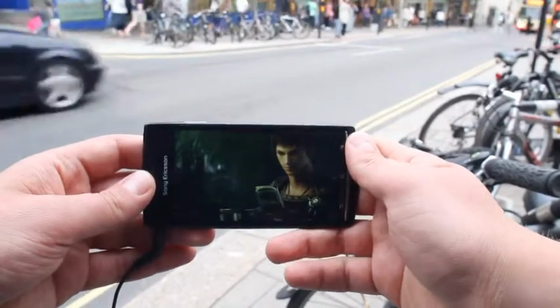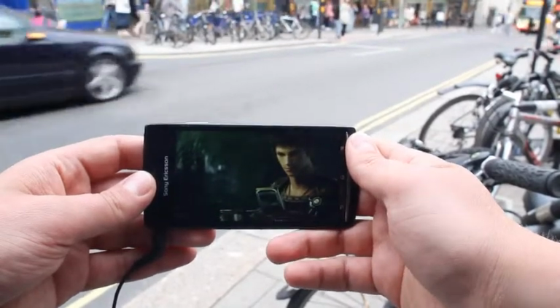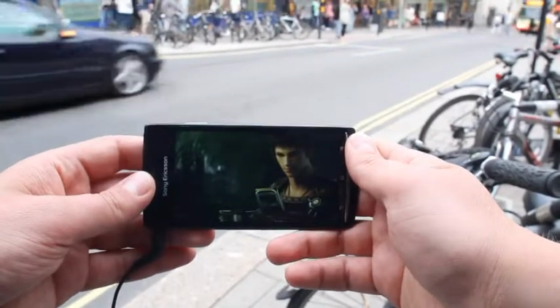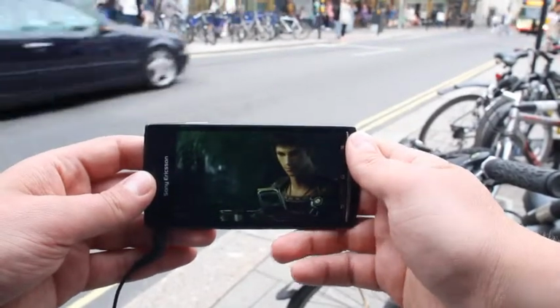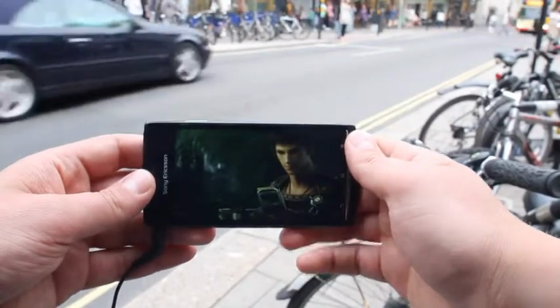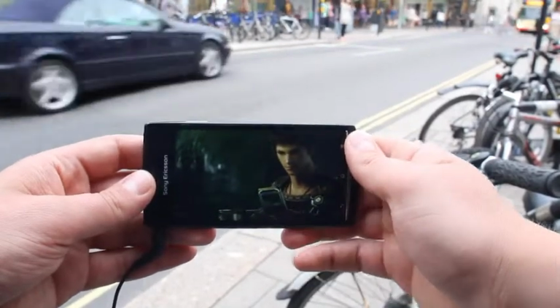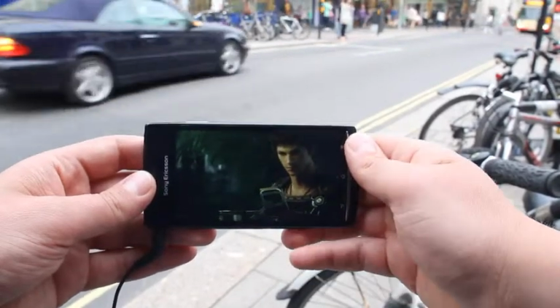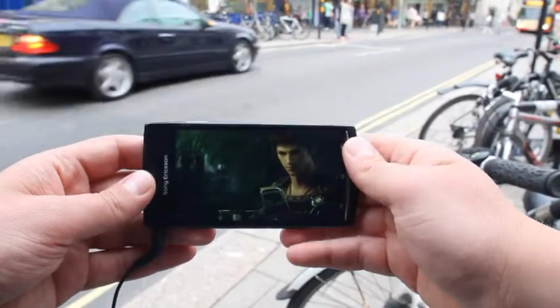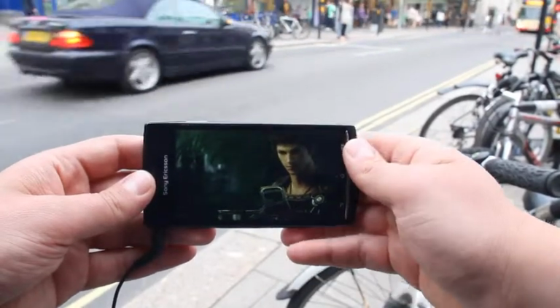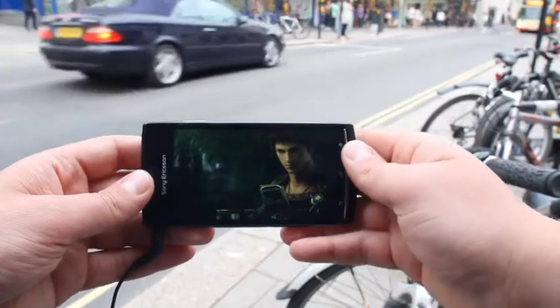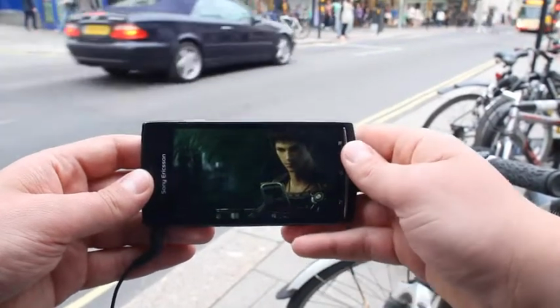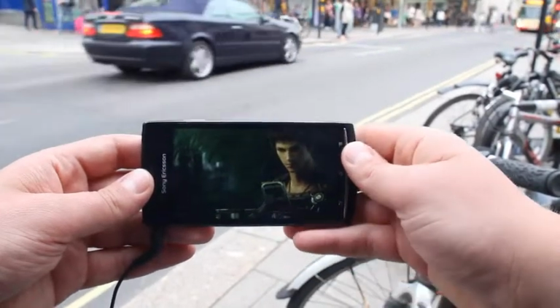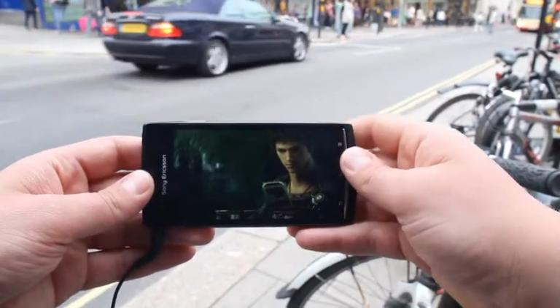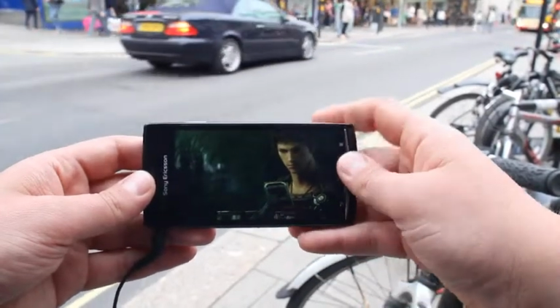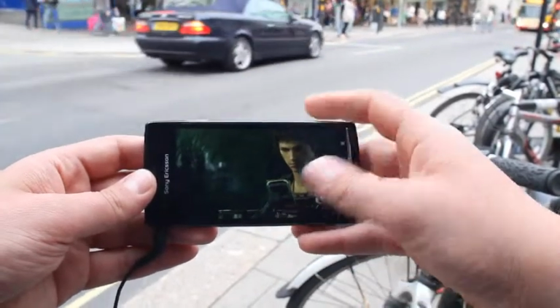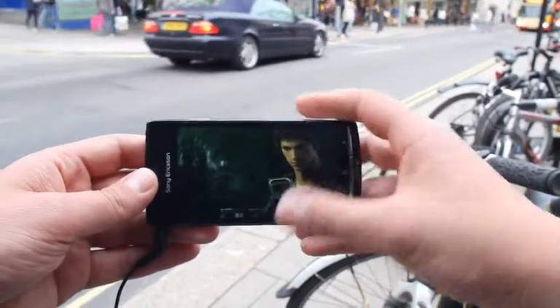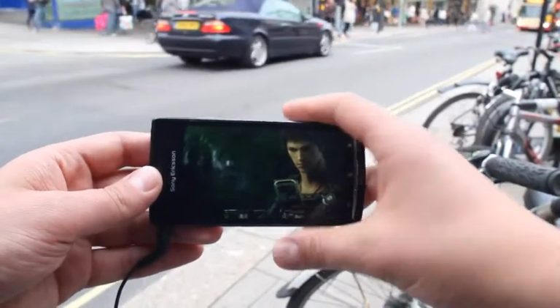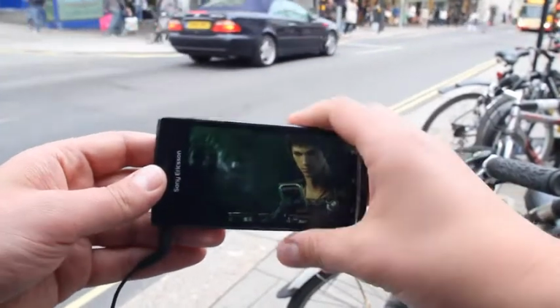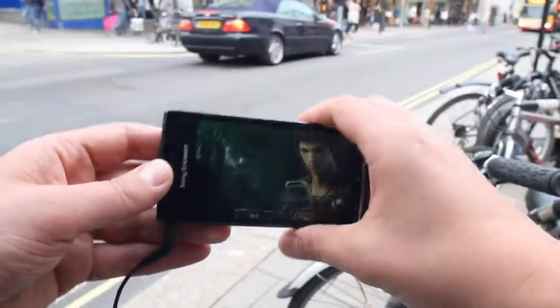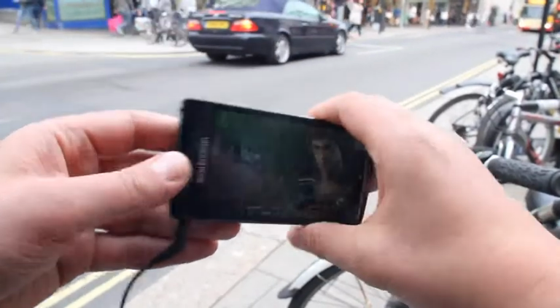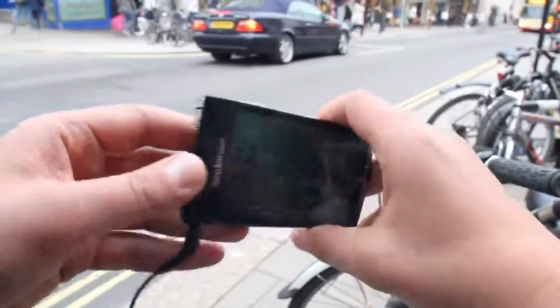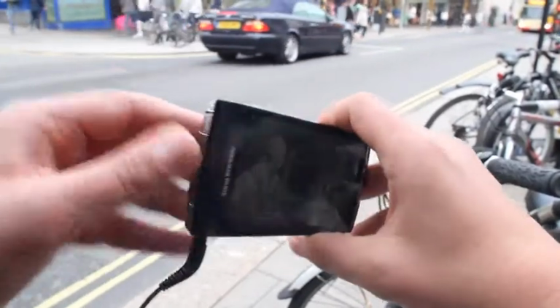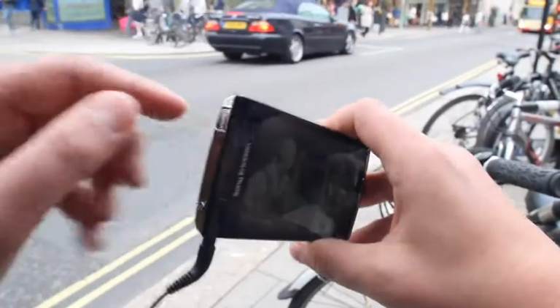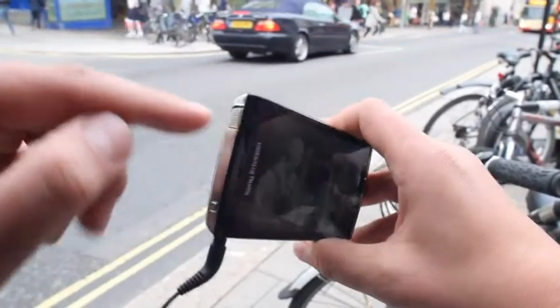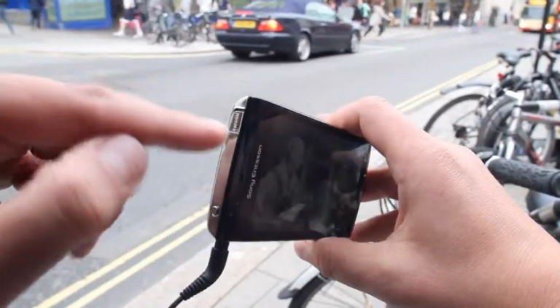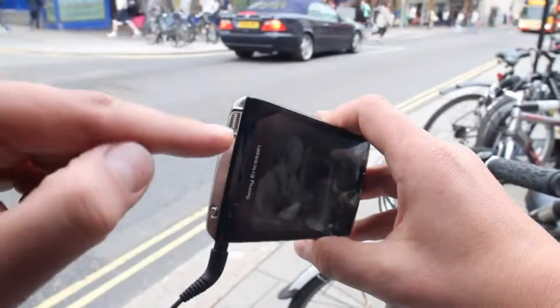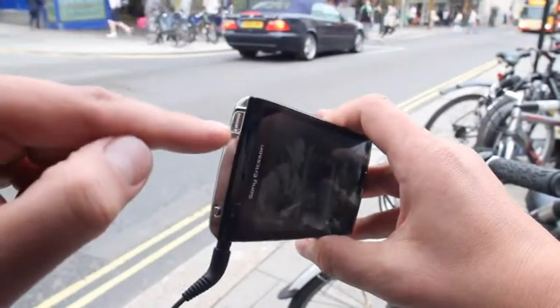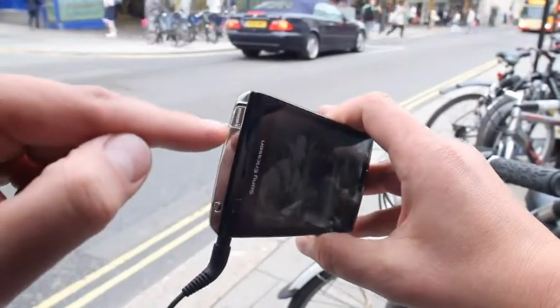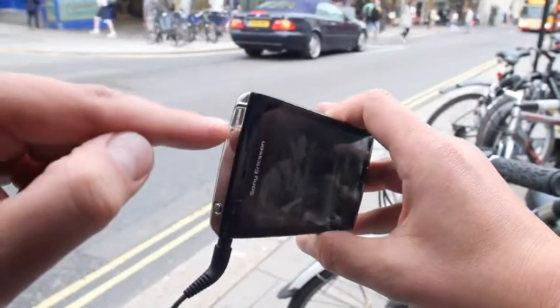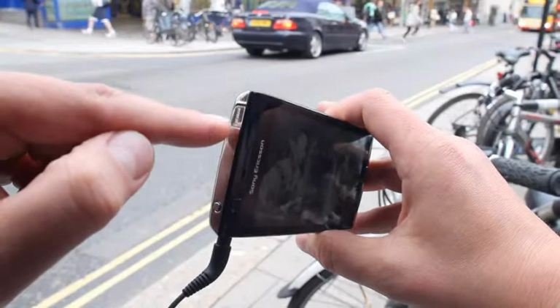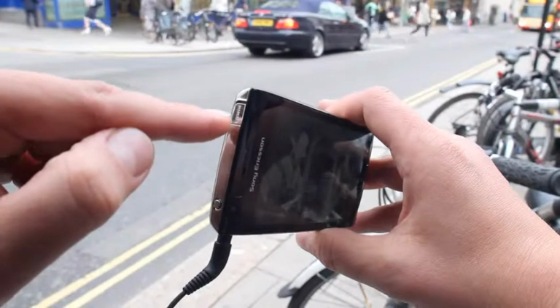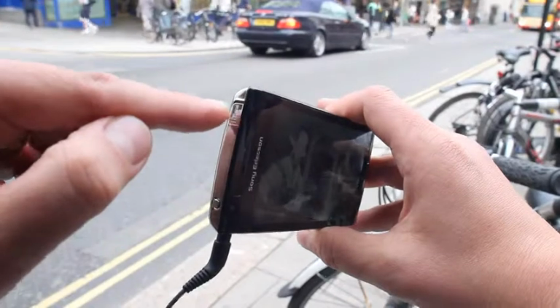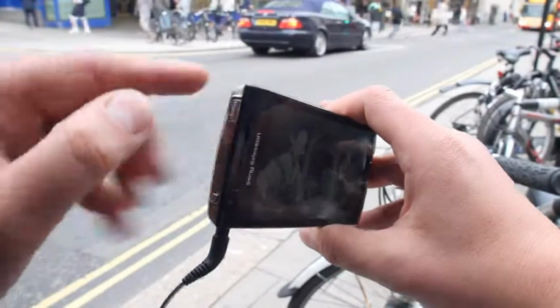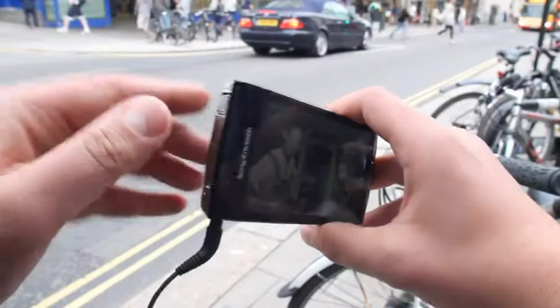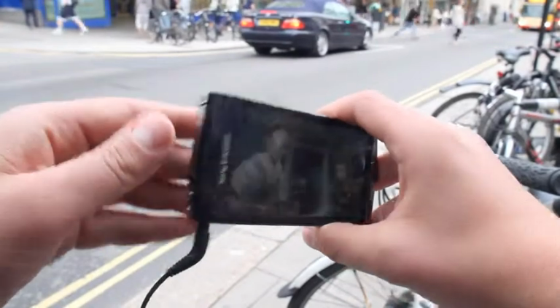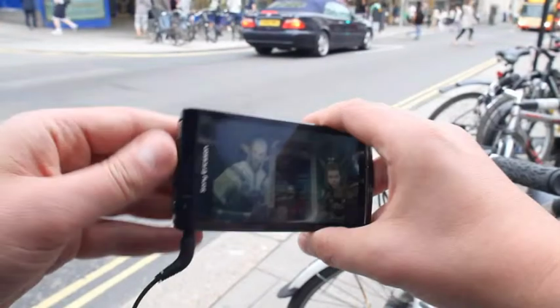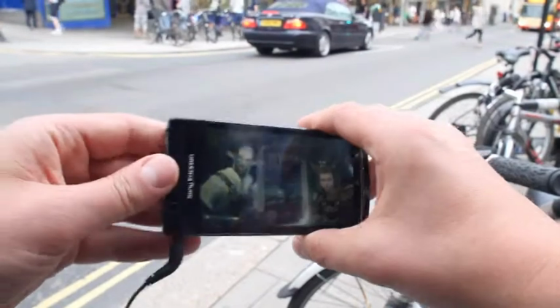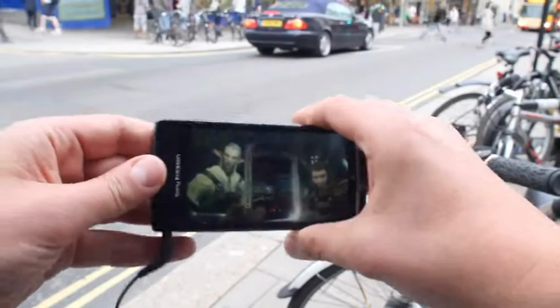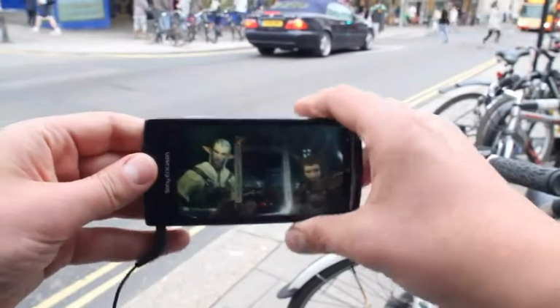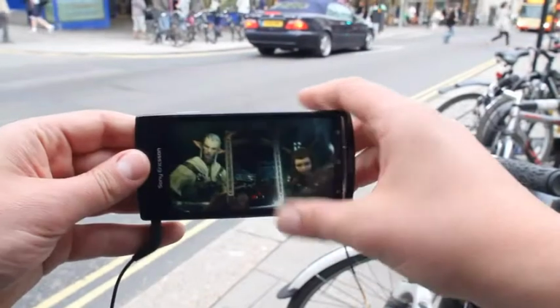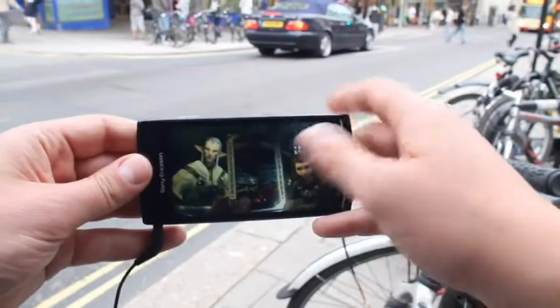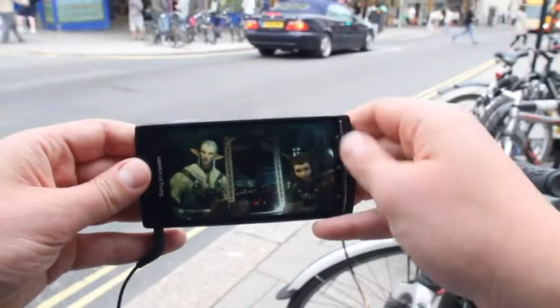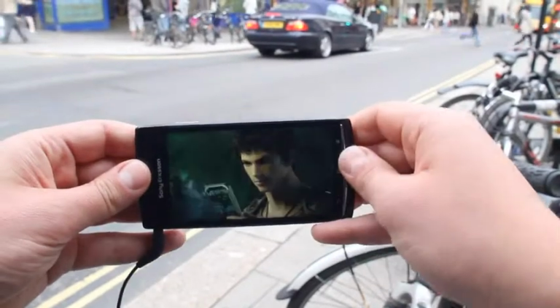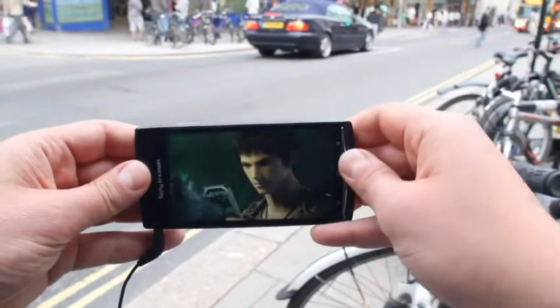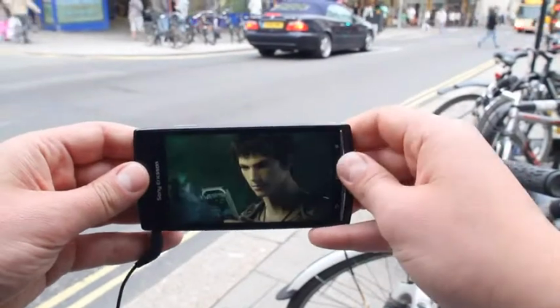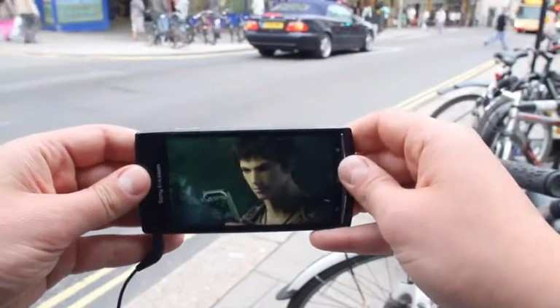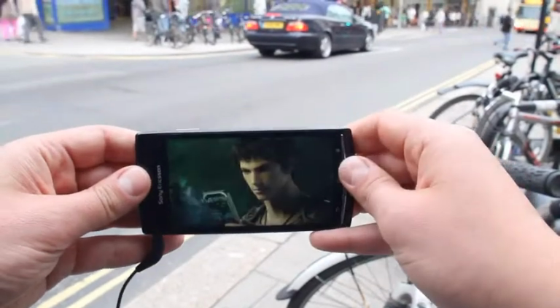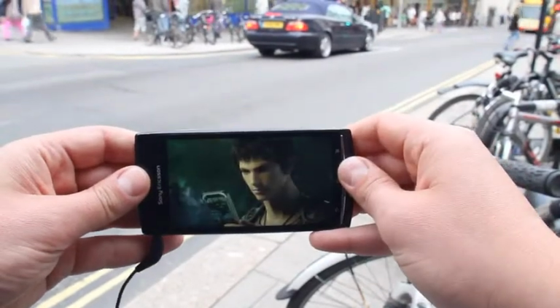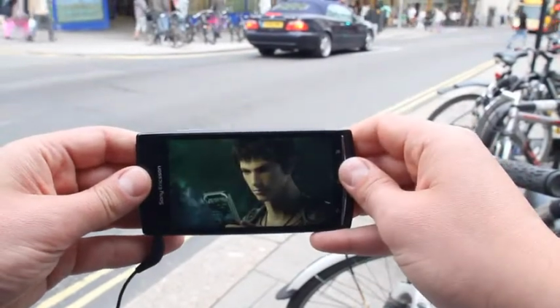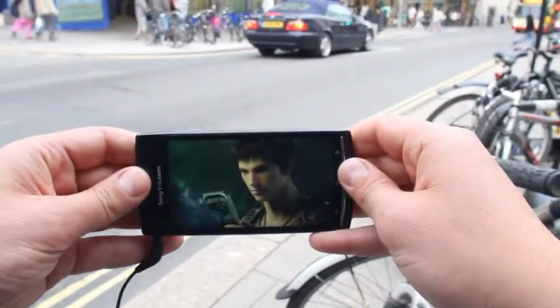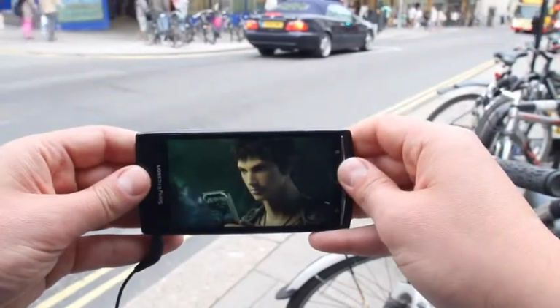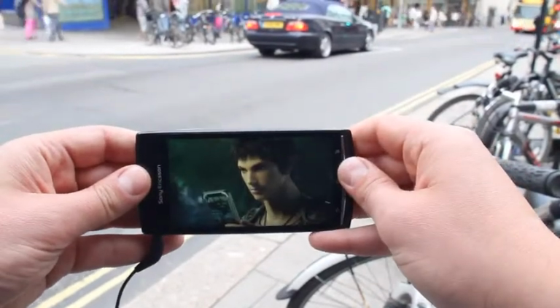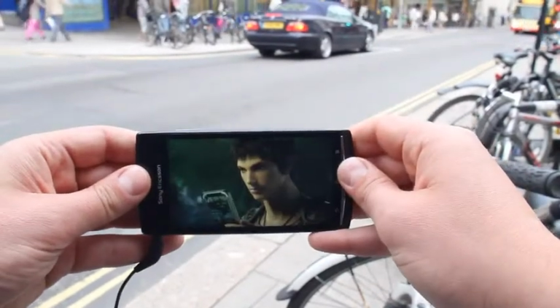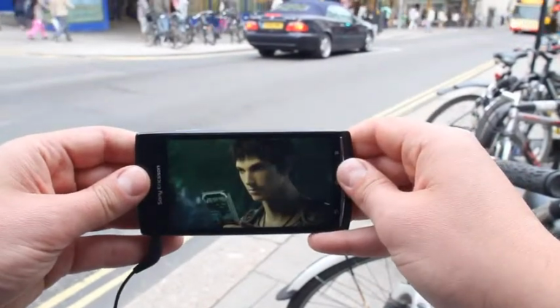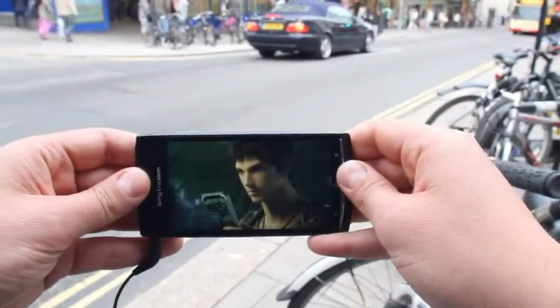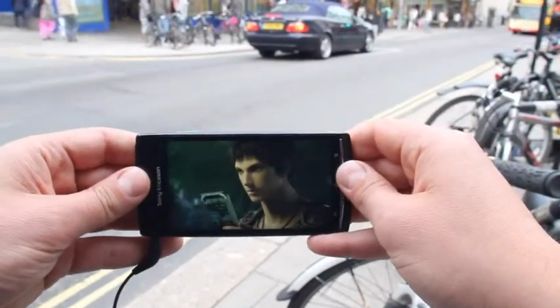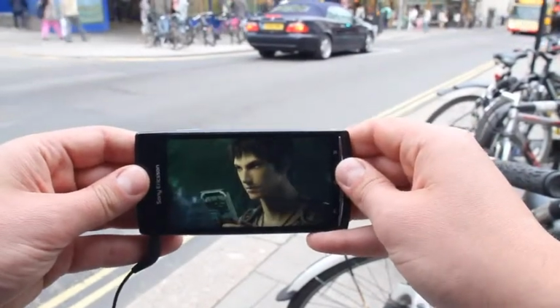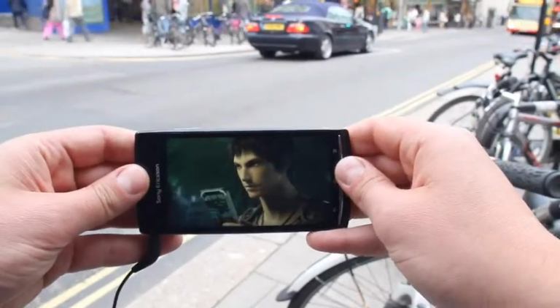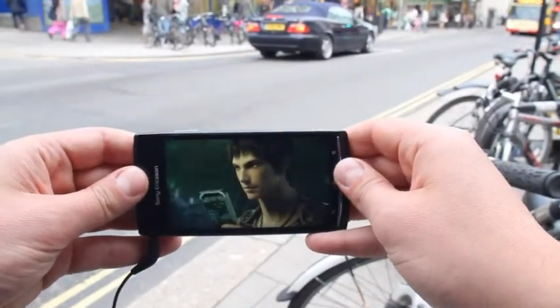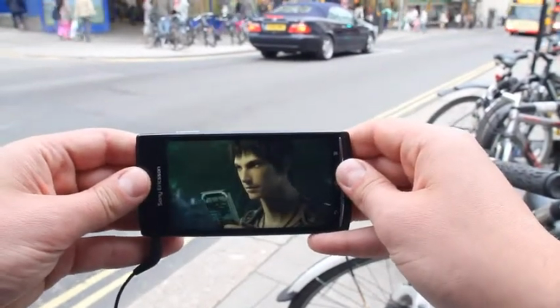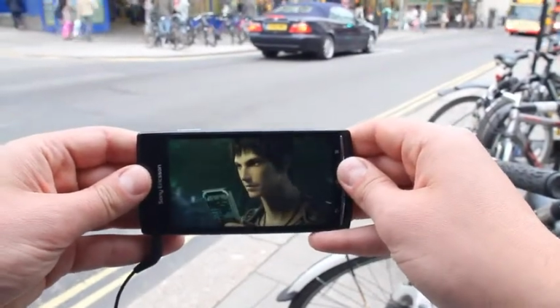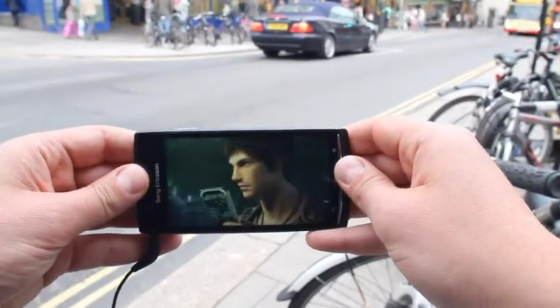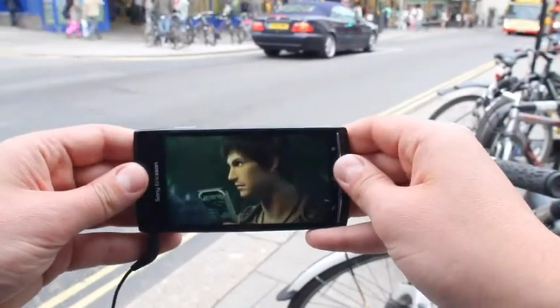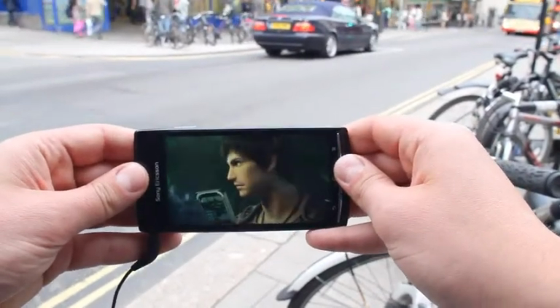Some Xperia smartphones also support HDMI. This means you can watch your chosen video on your TV too.